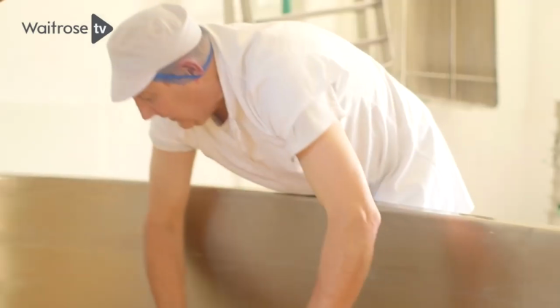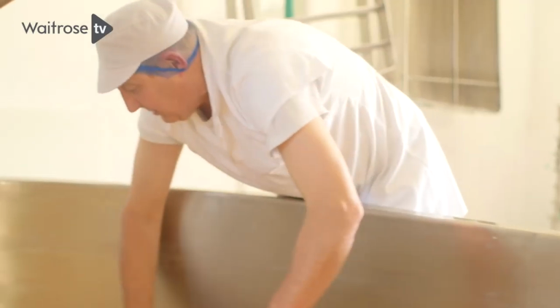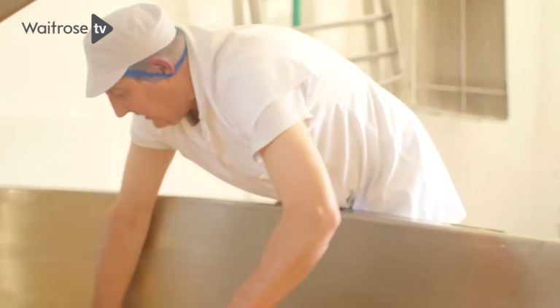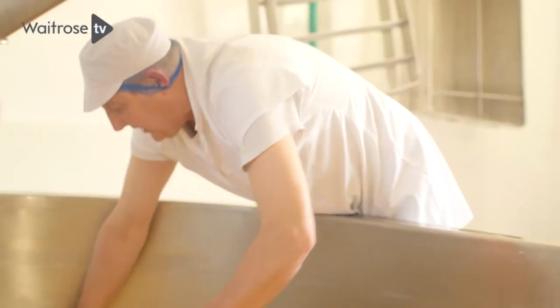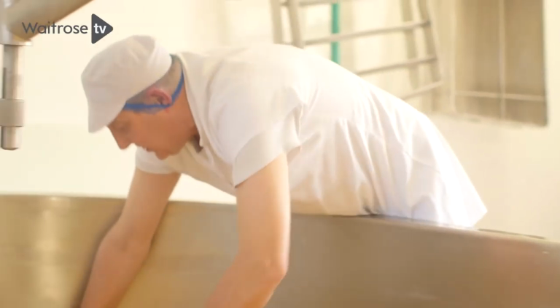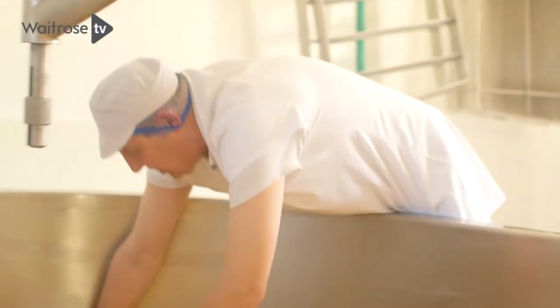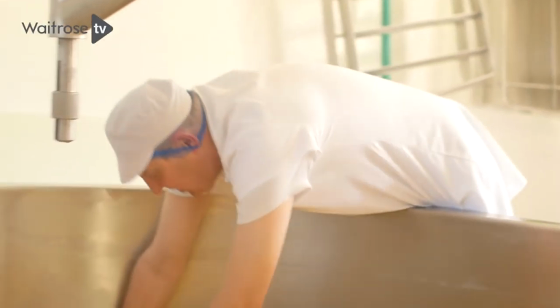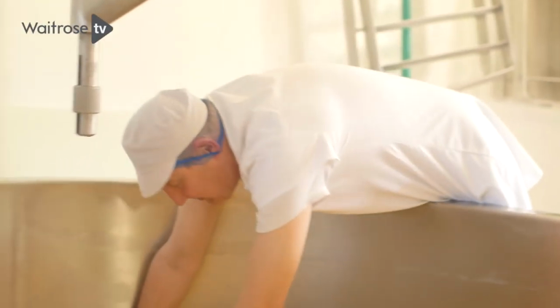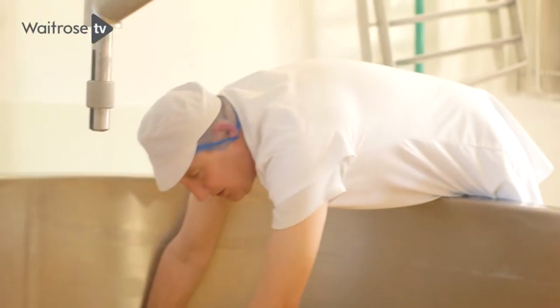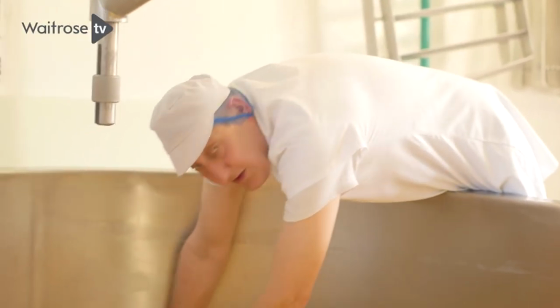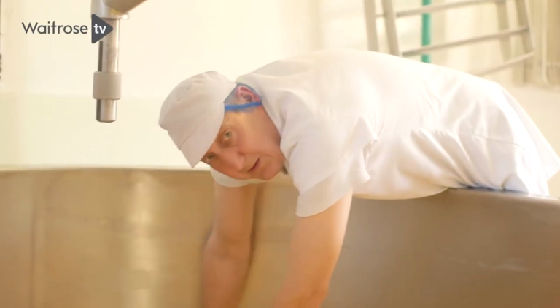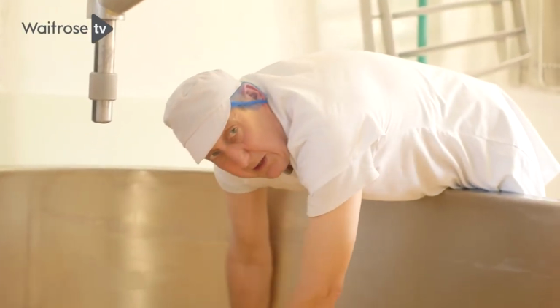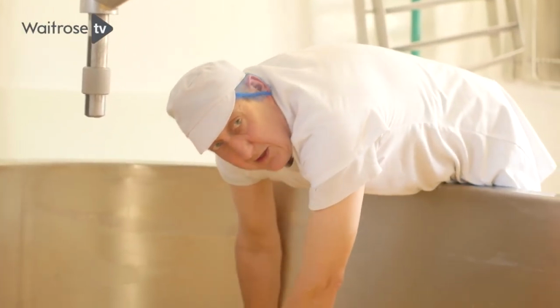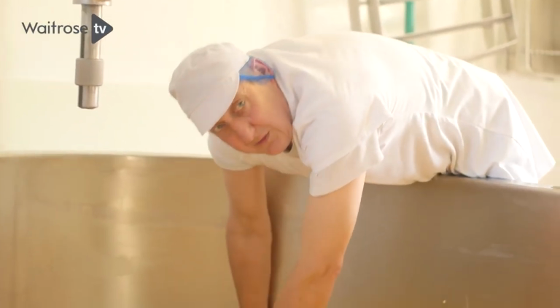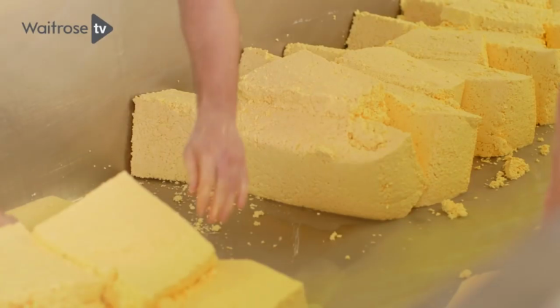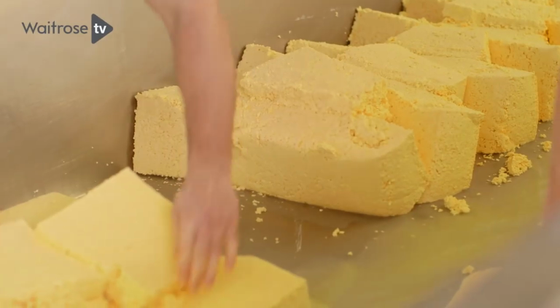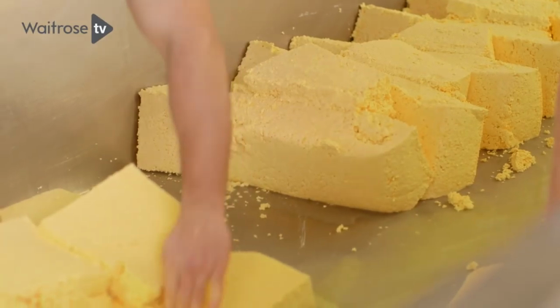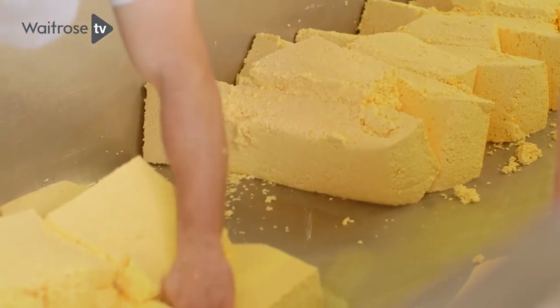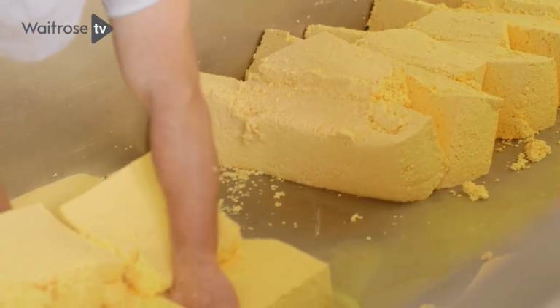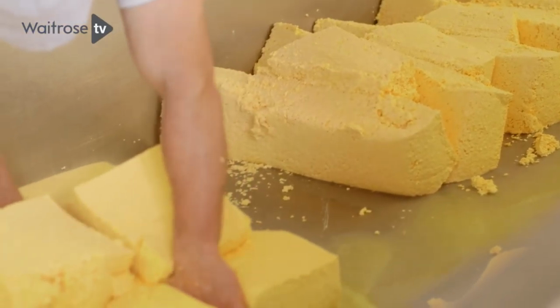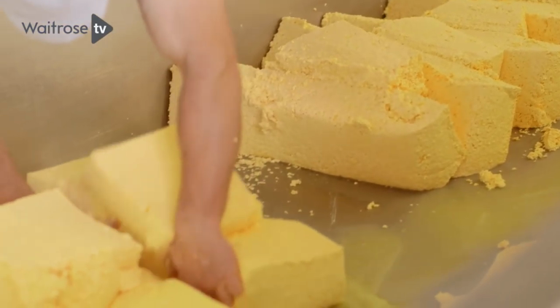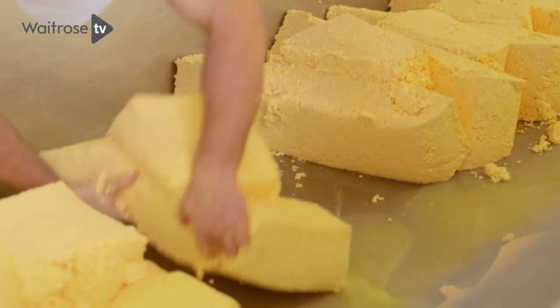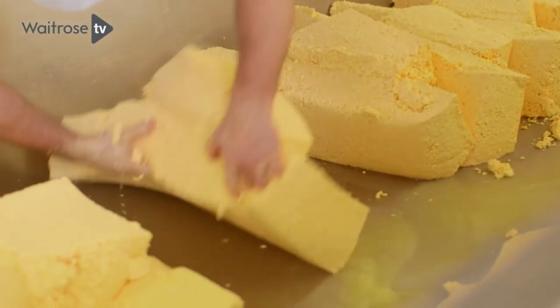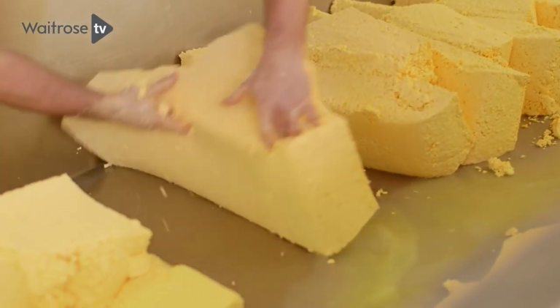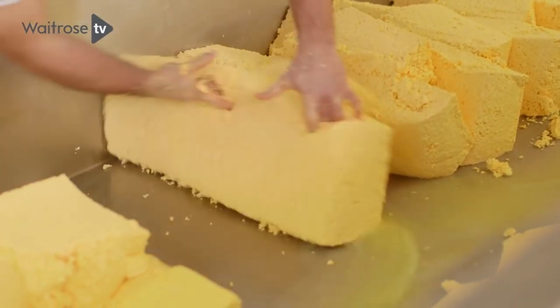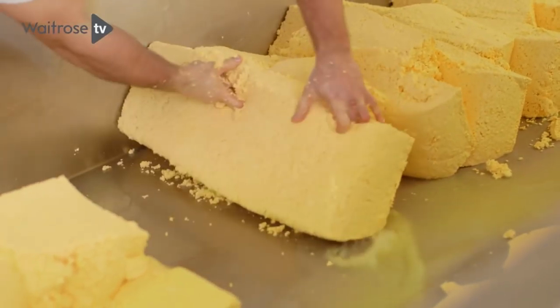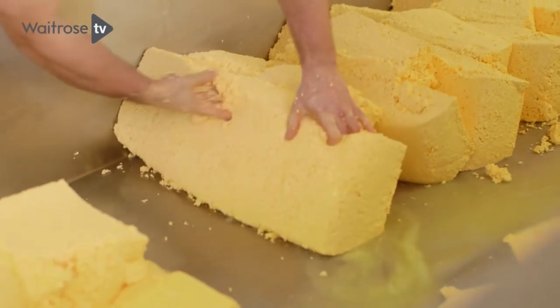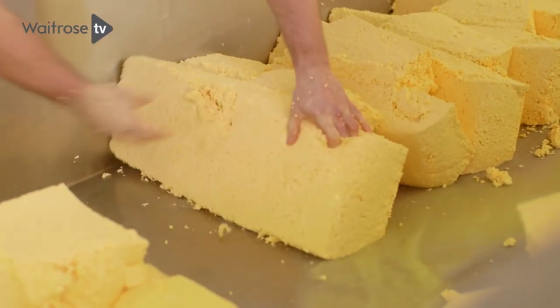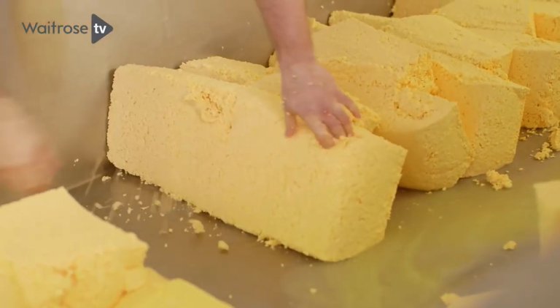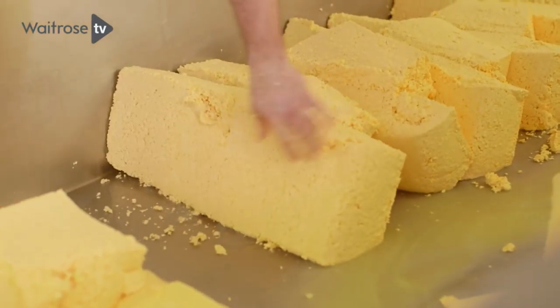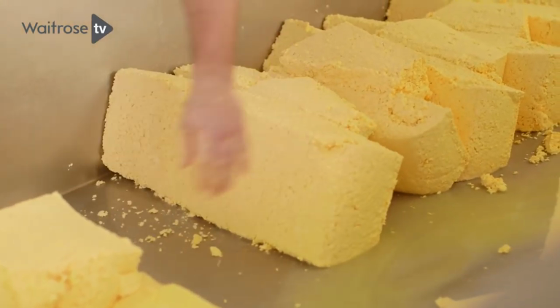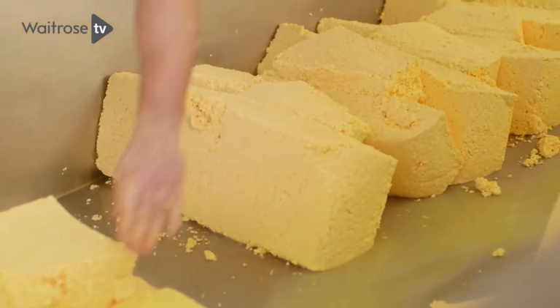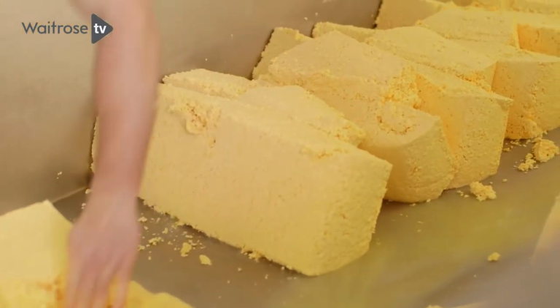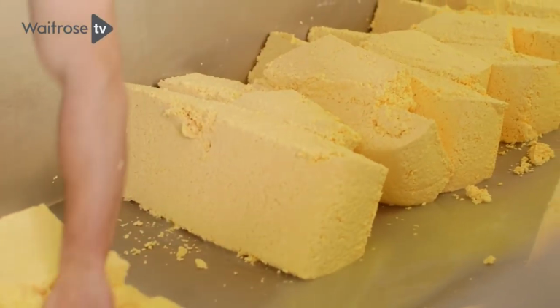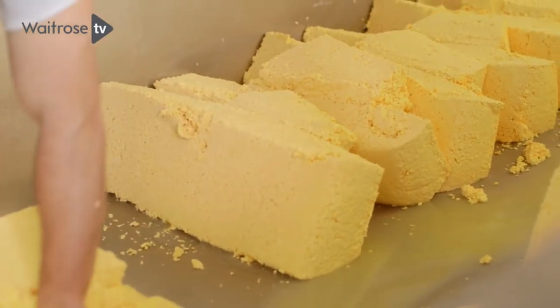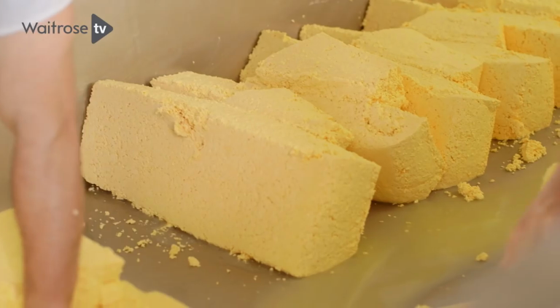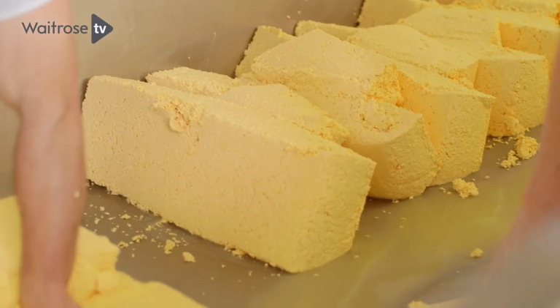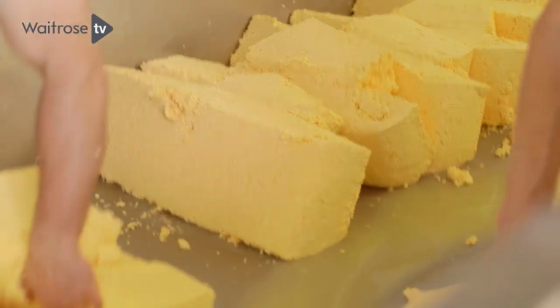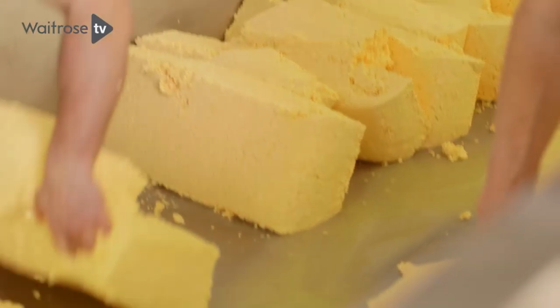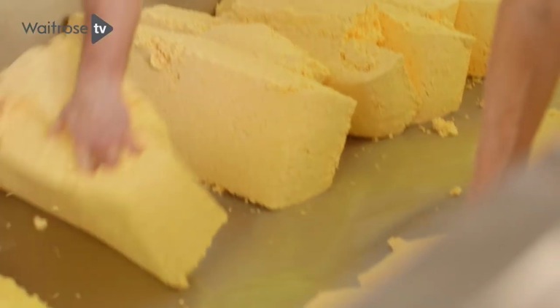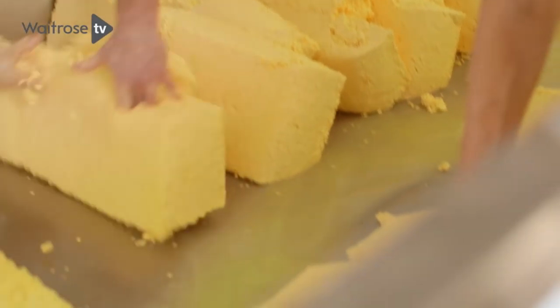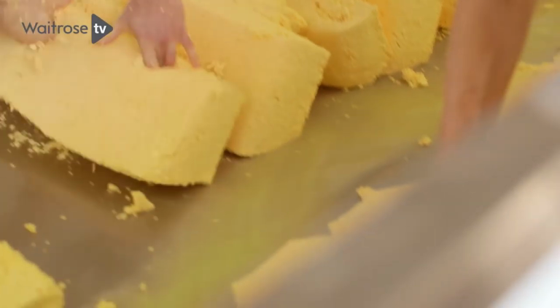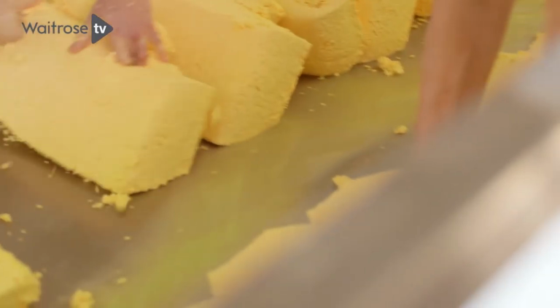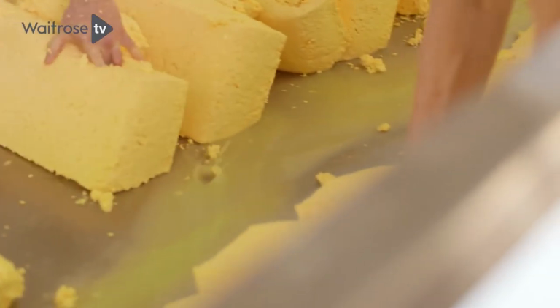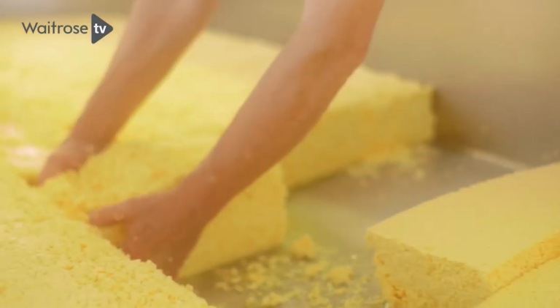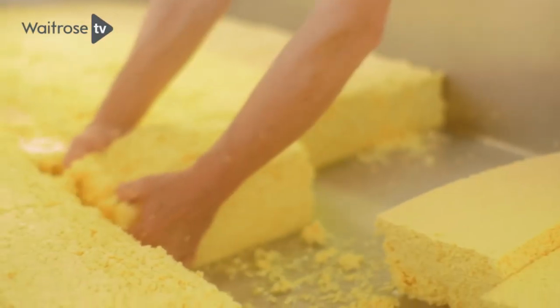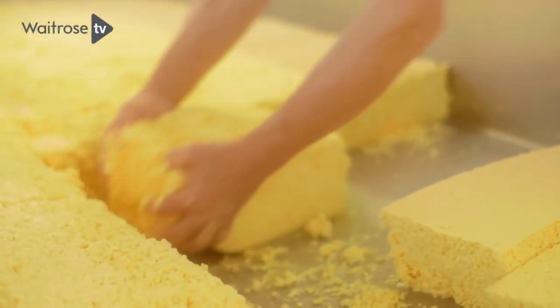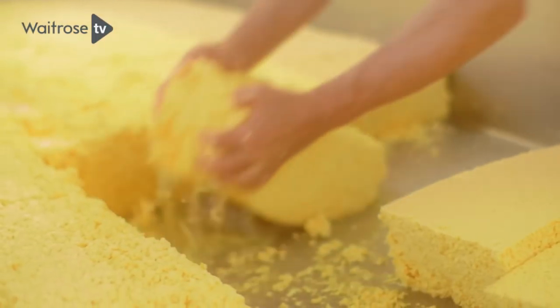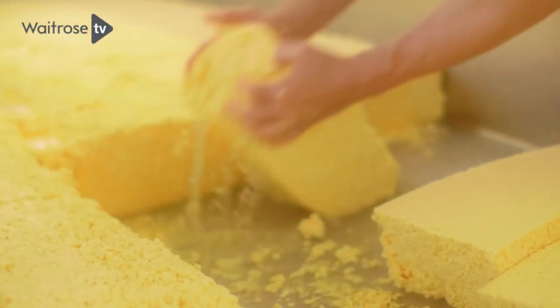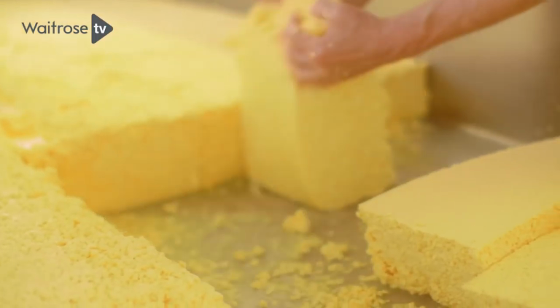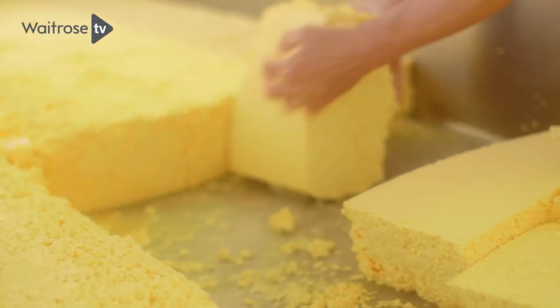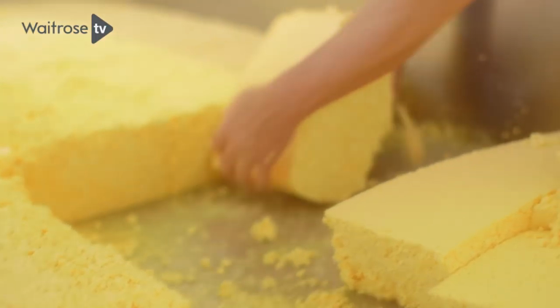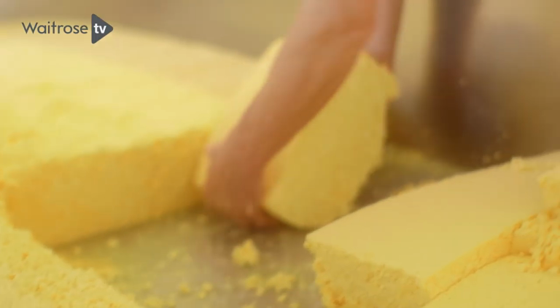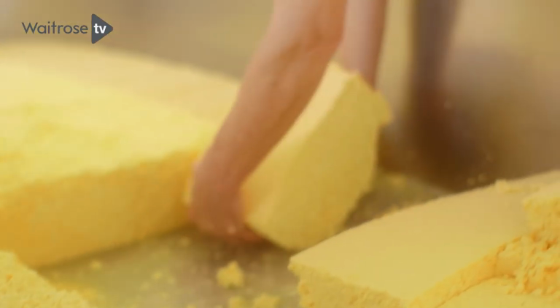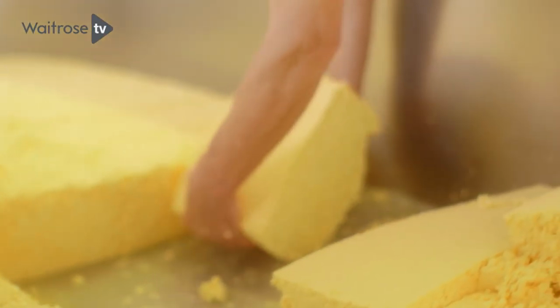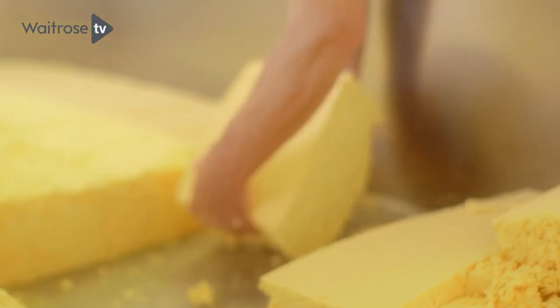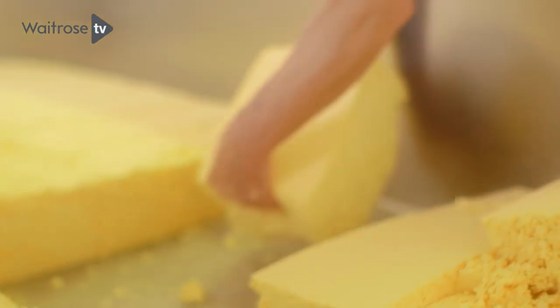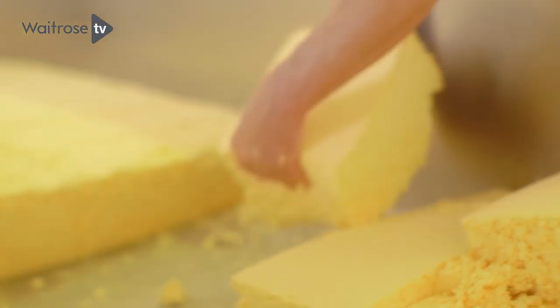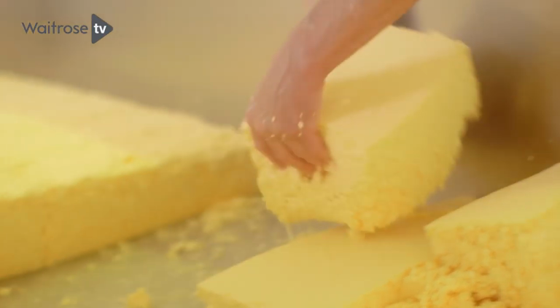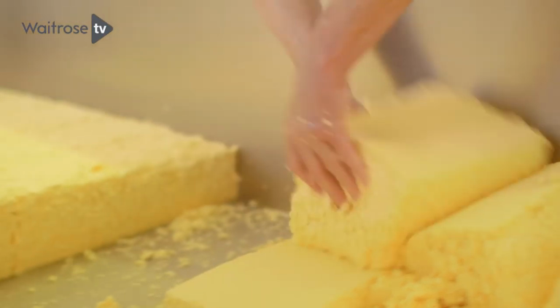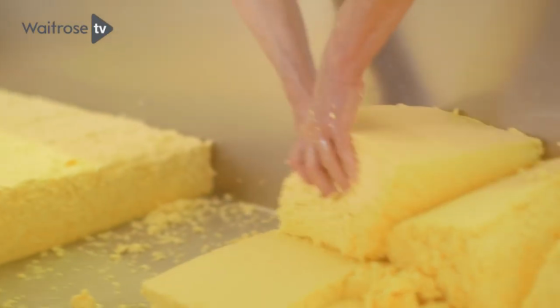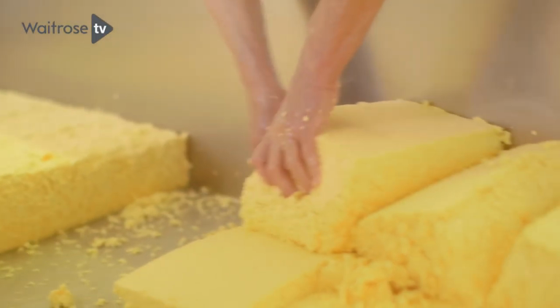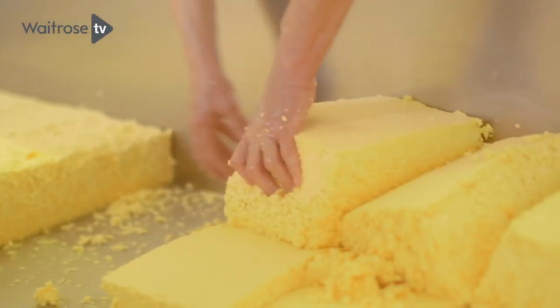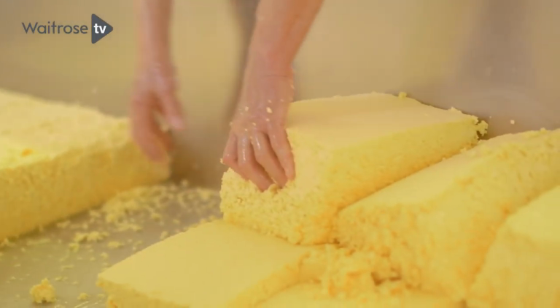I've been making Cheshire most of my life. This is how it should be made — just getting your hands in, just give it a general feel so you know what stage you're at.